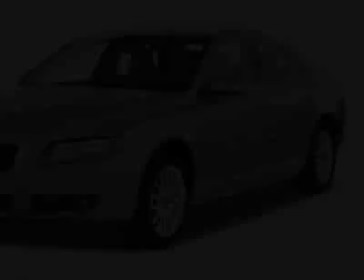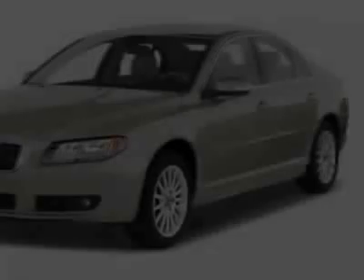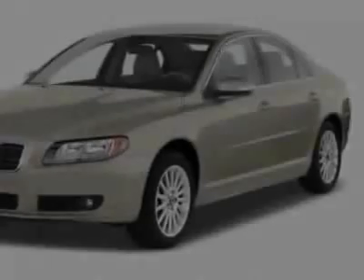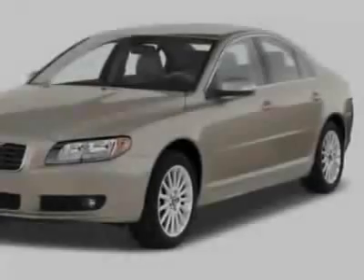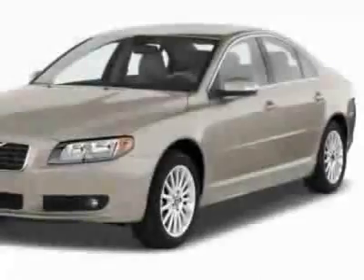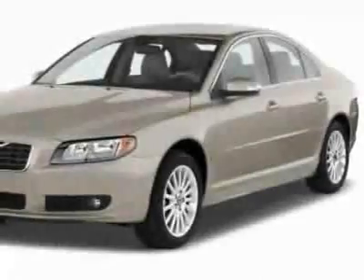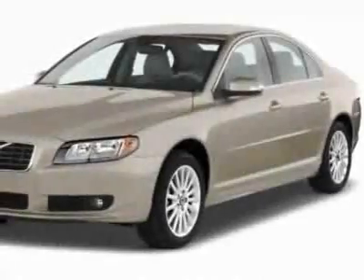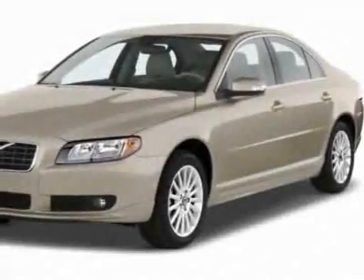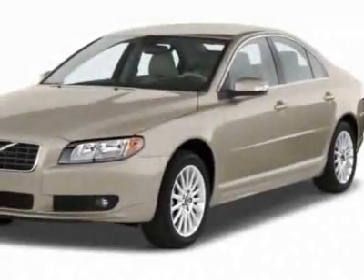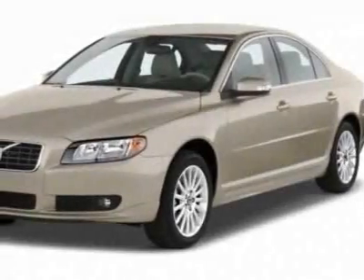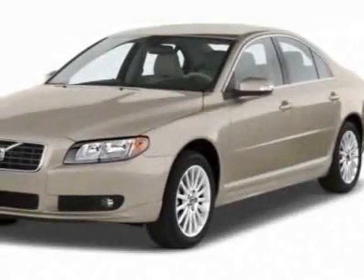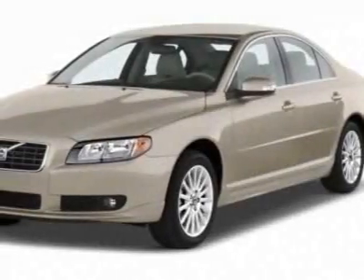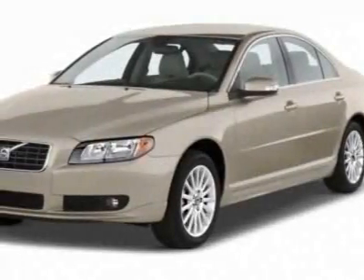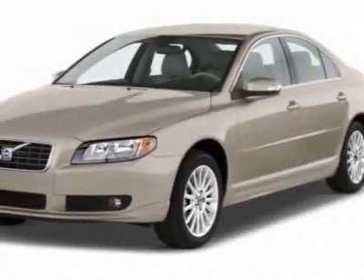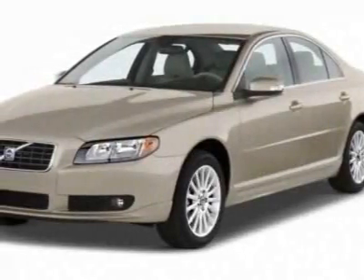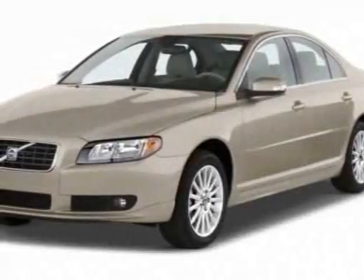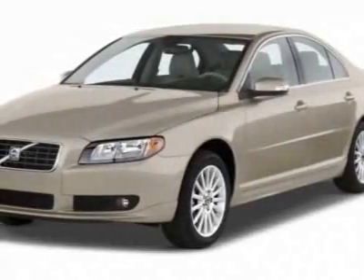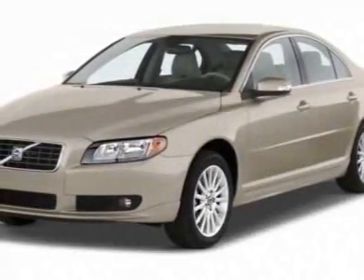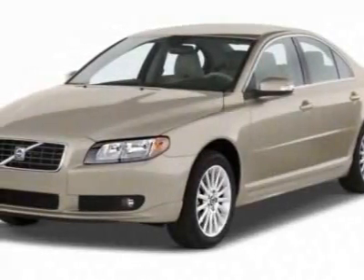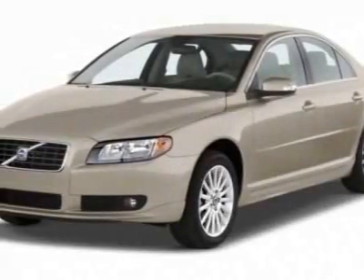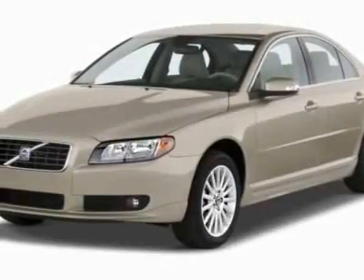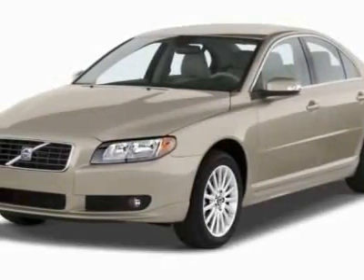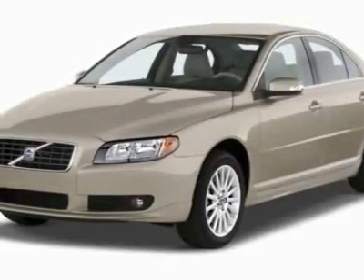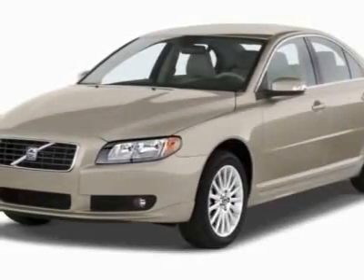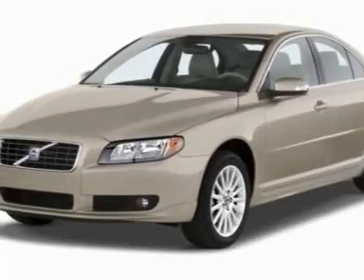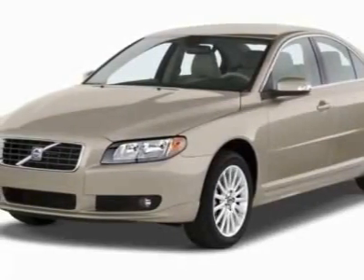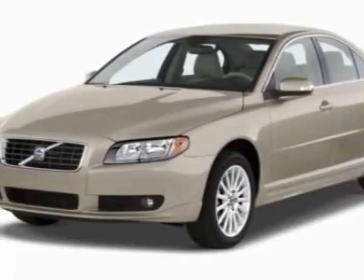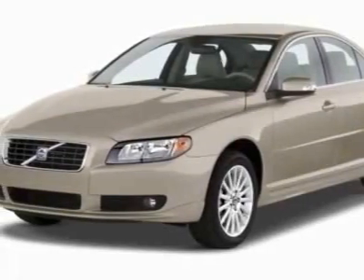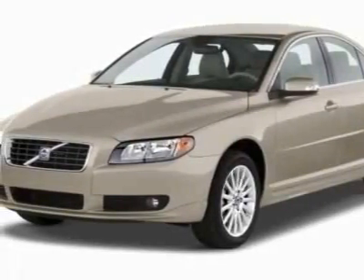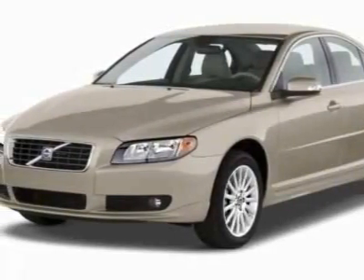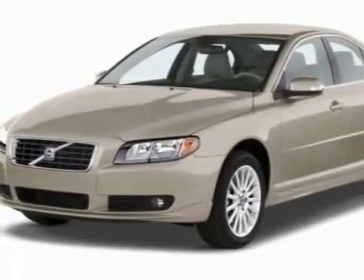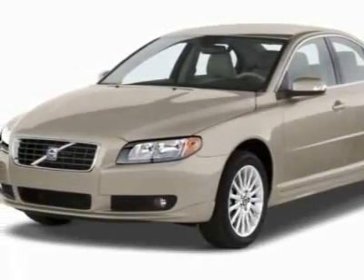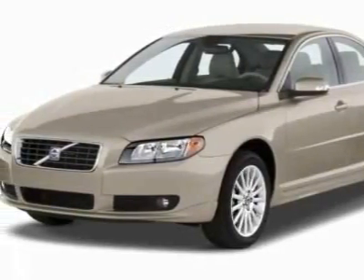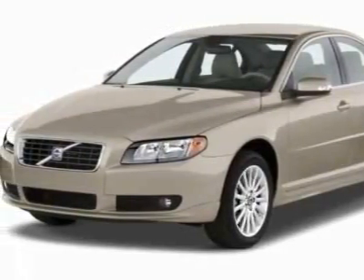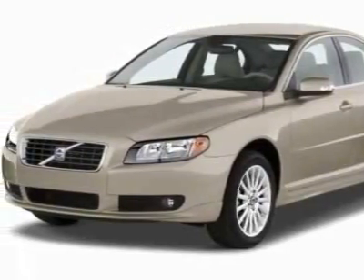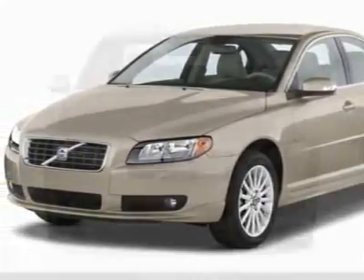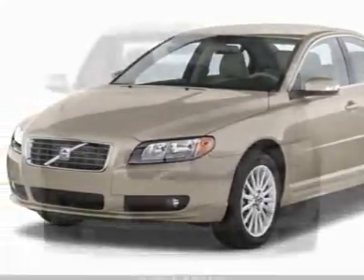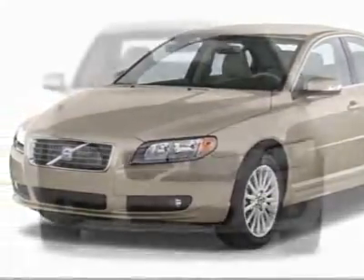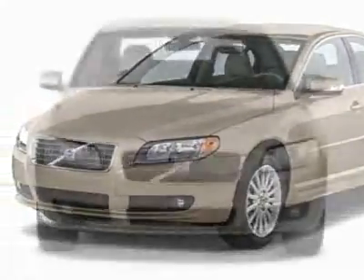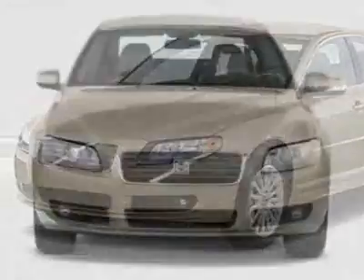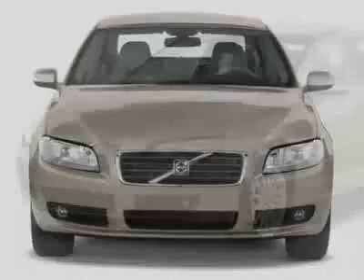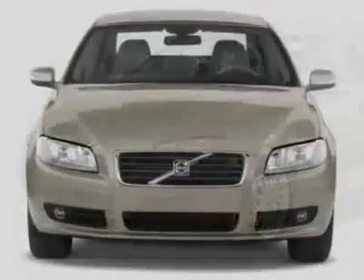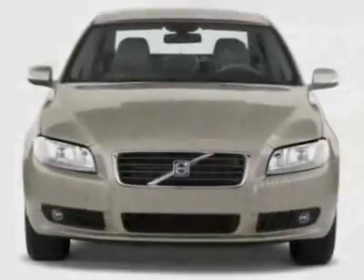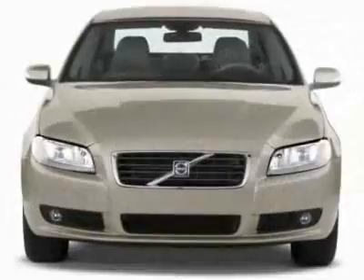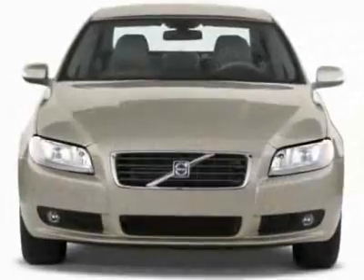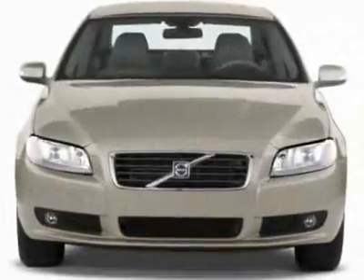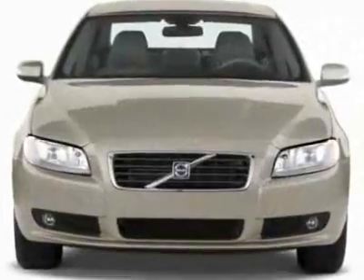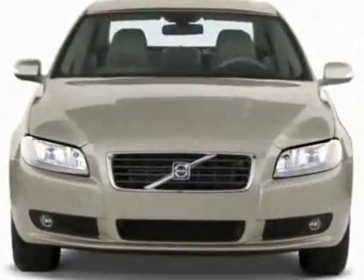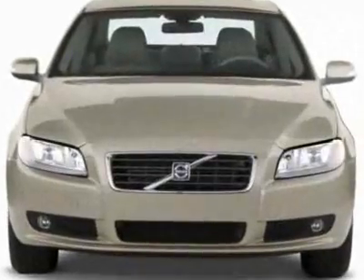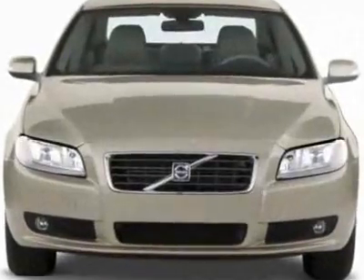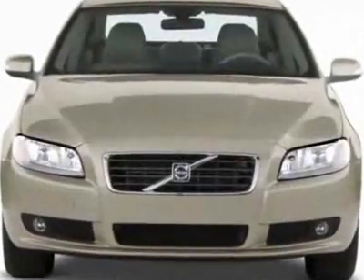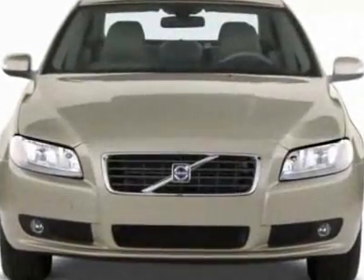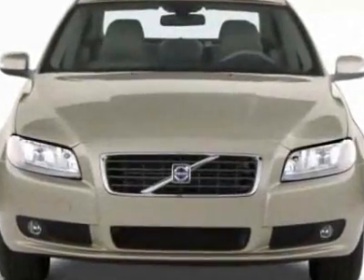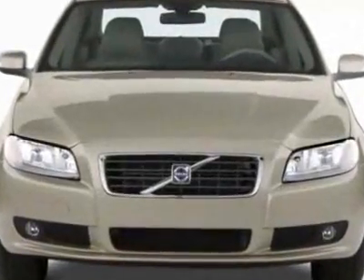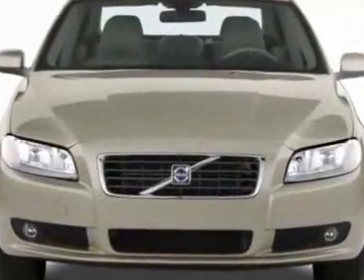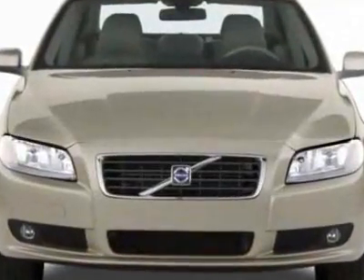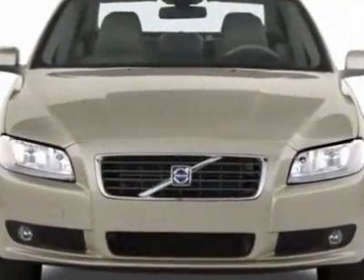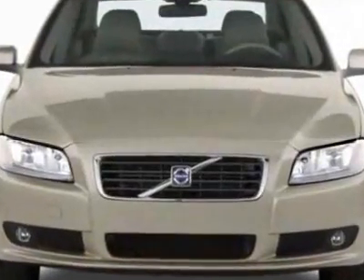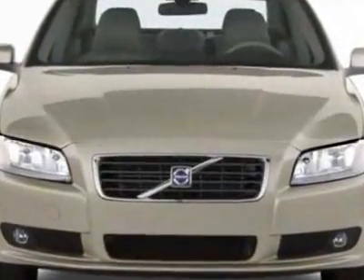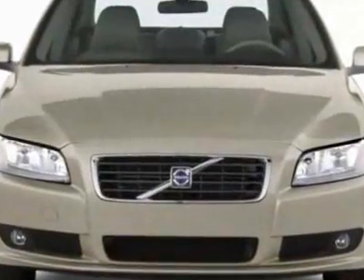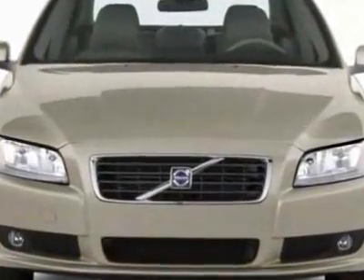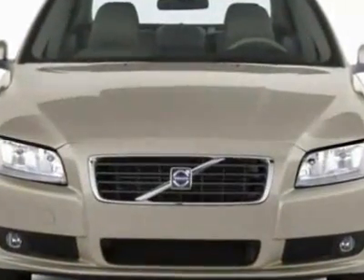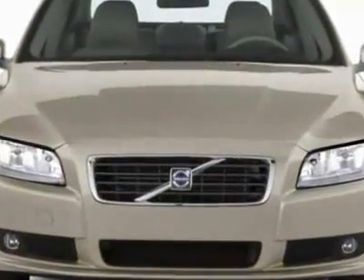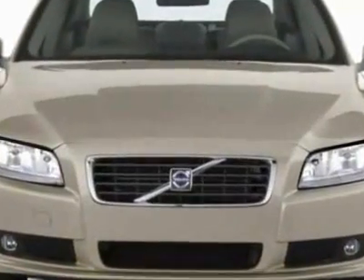Check out this new 2011 Volvo S80. For your protection, this vehicle has a full factory warranty.